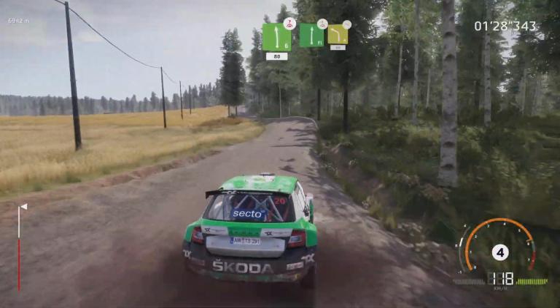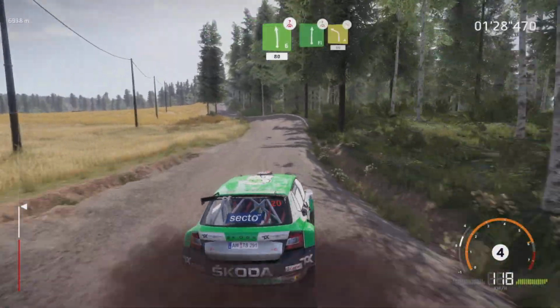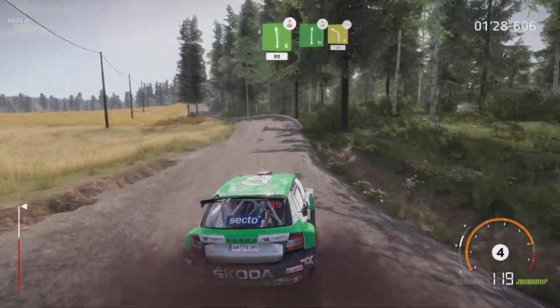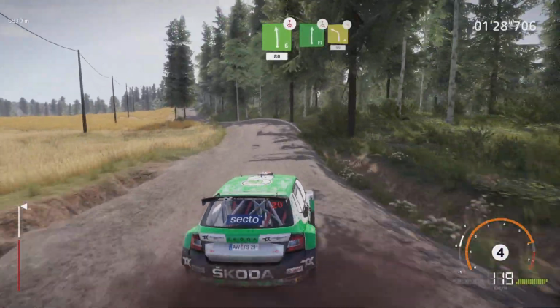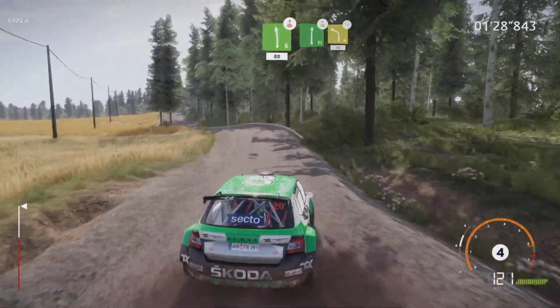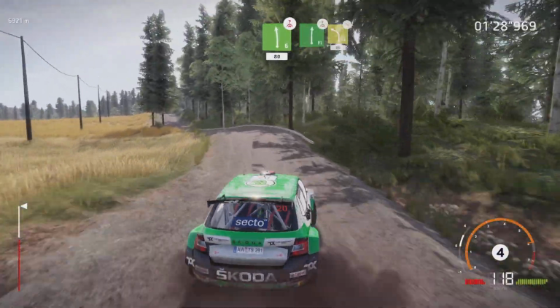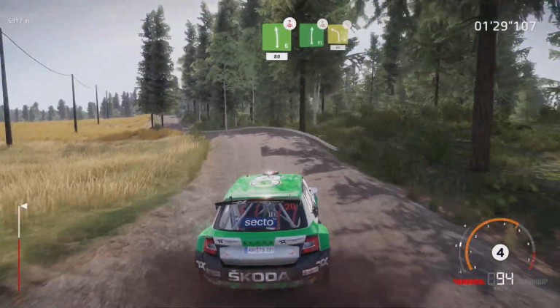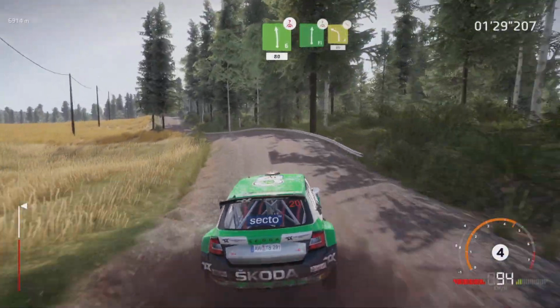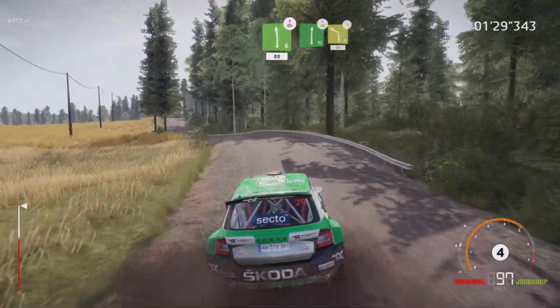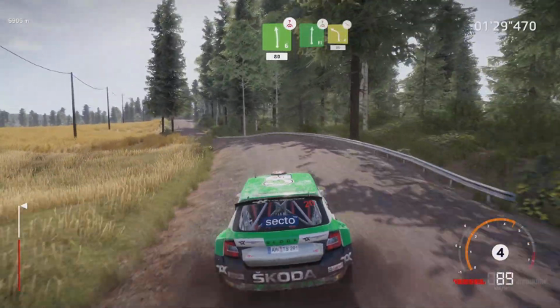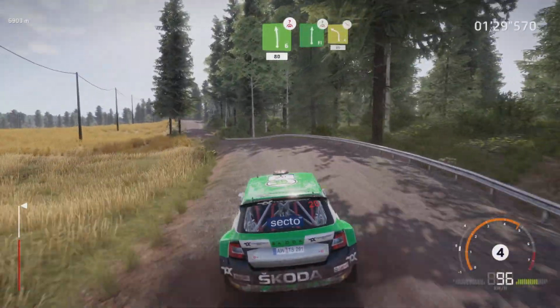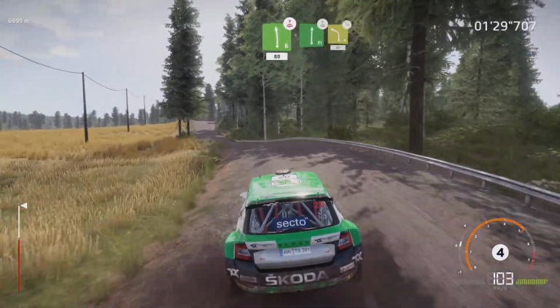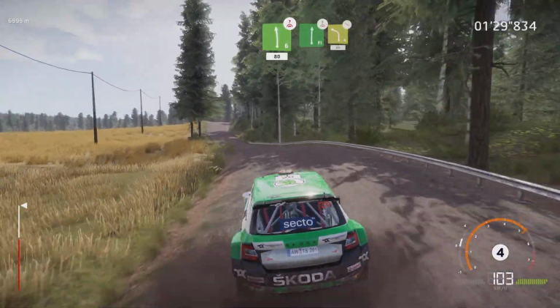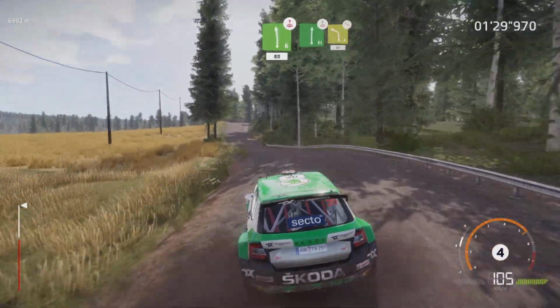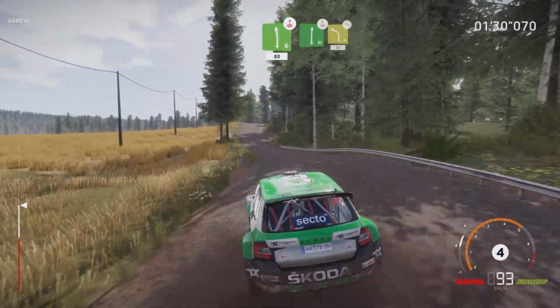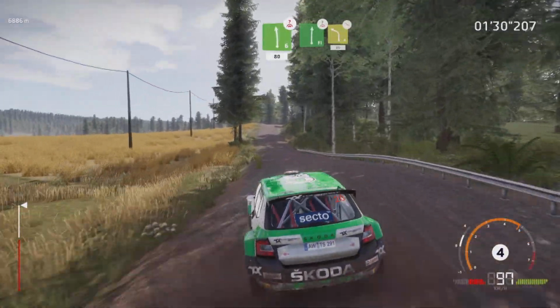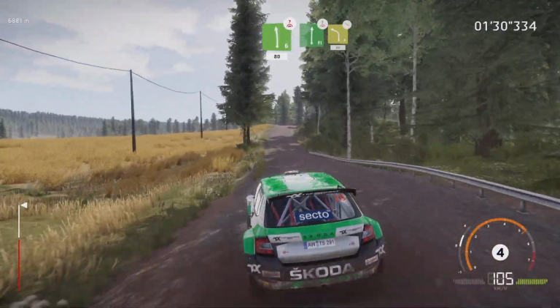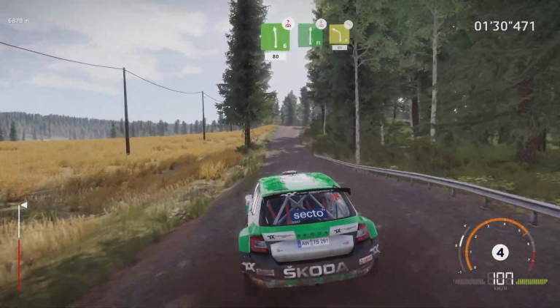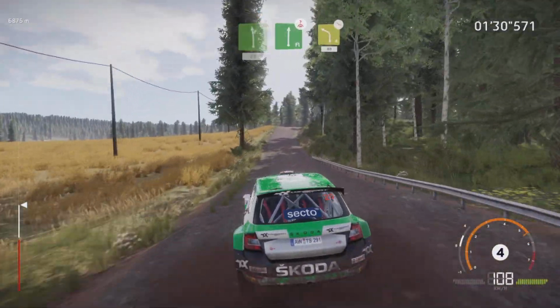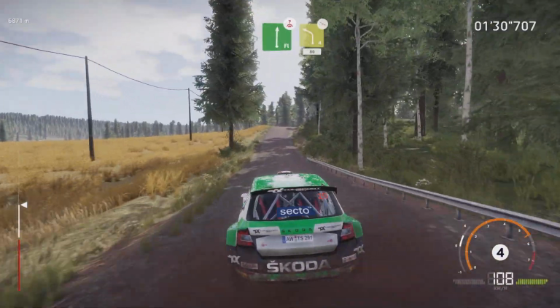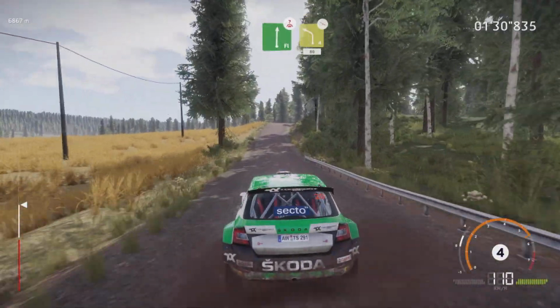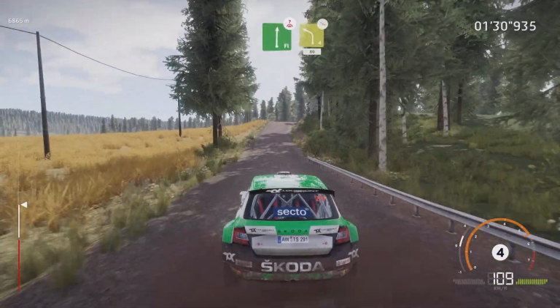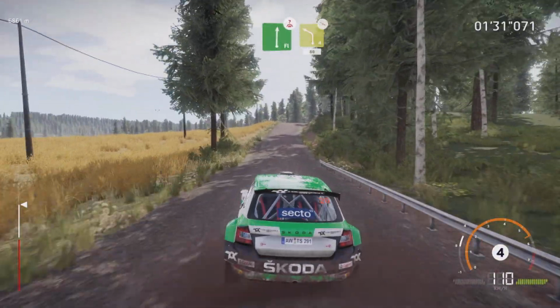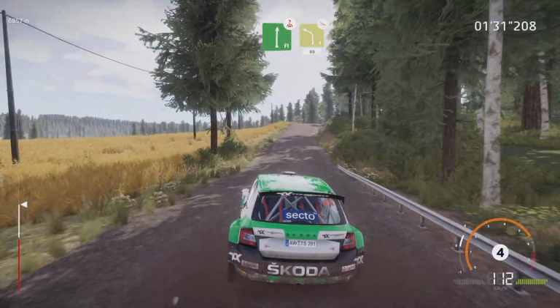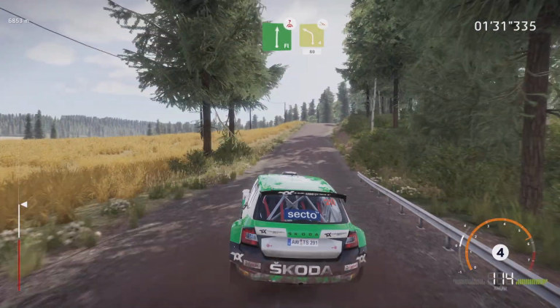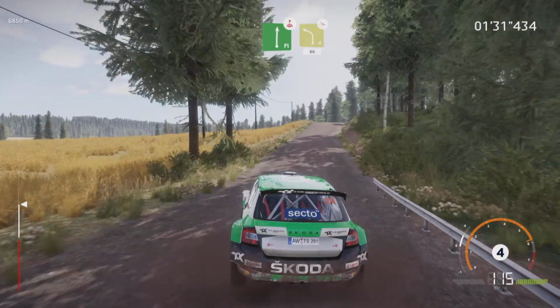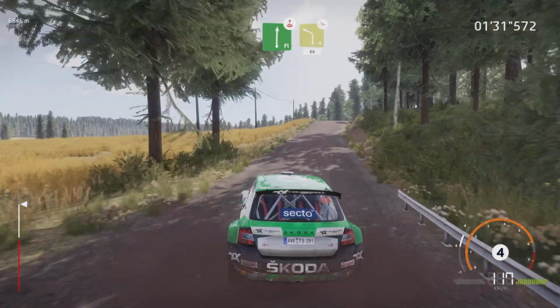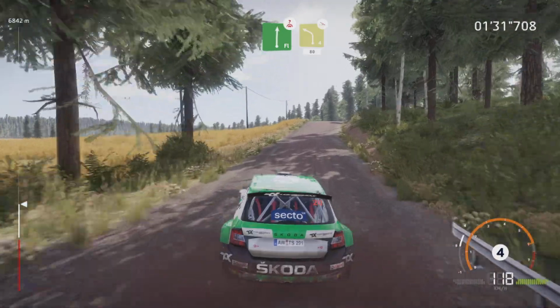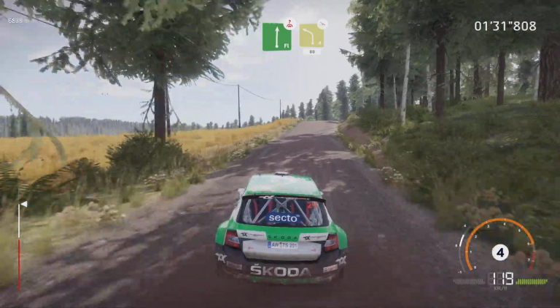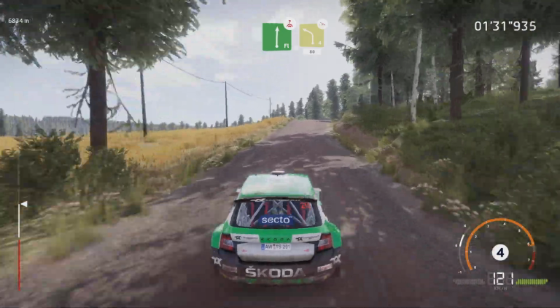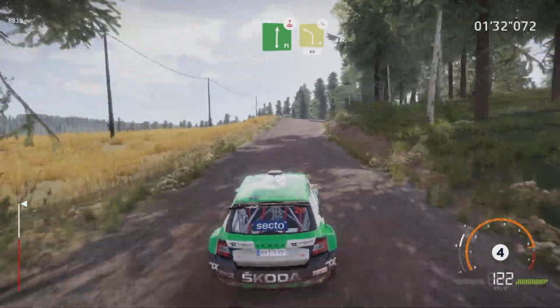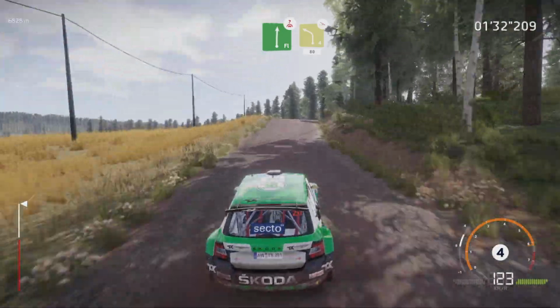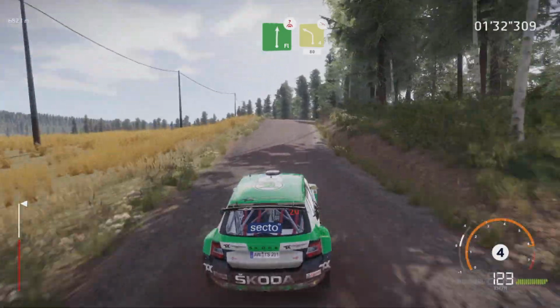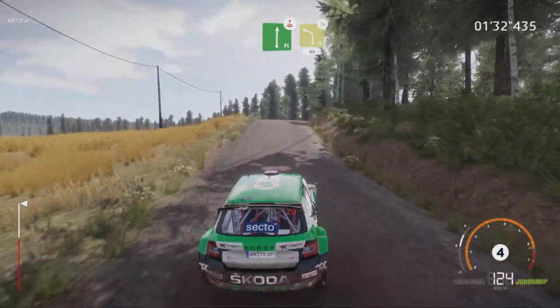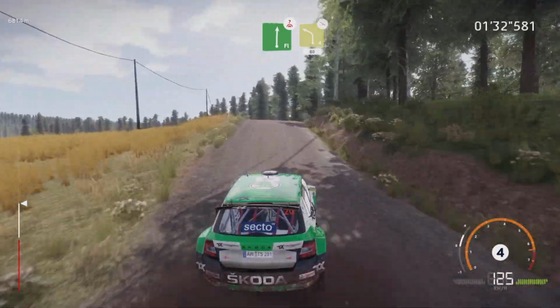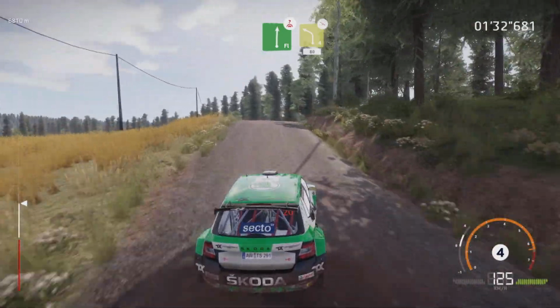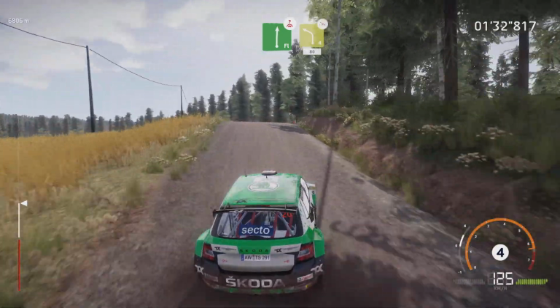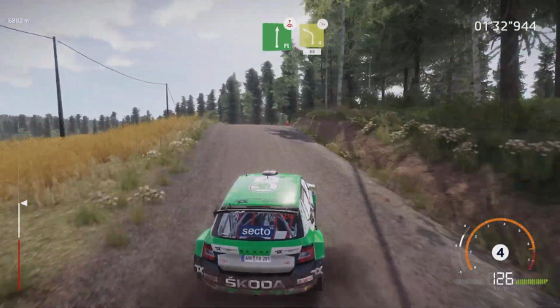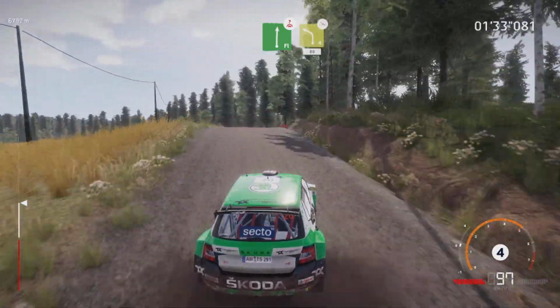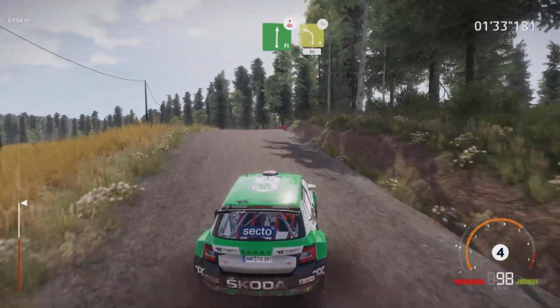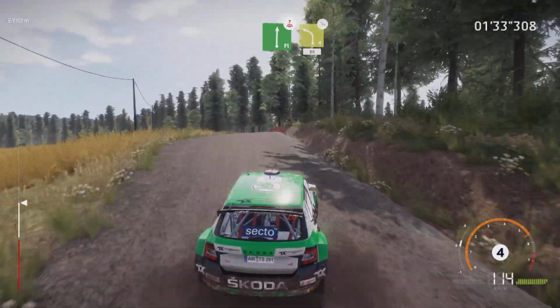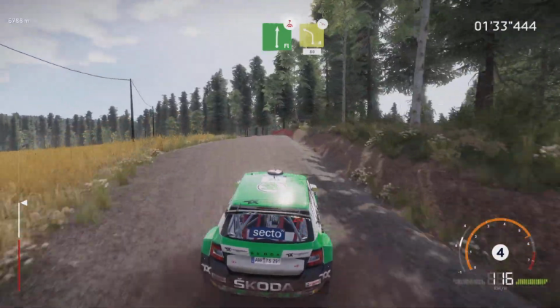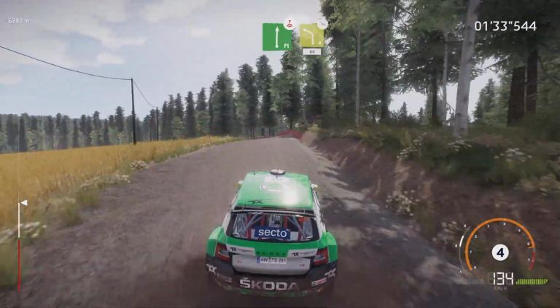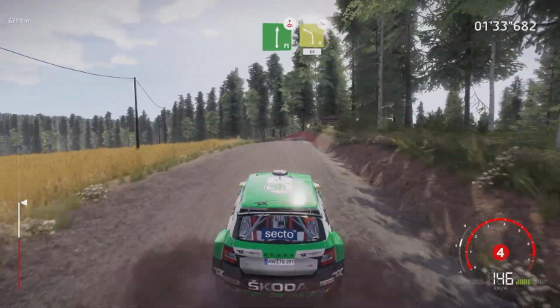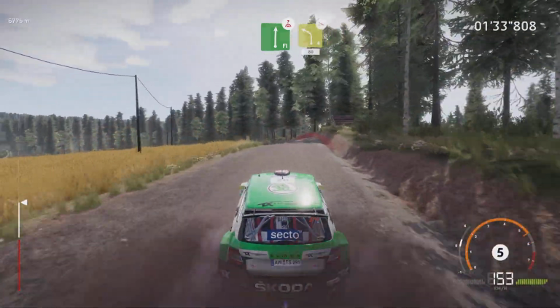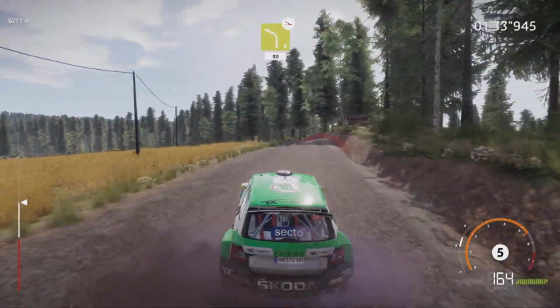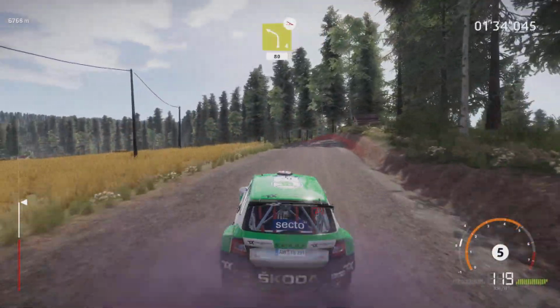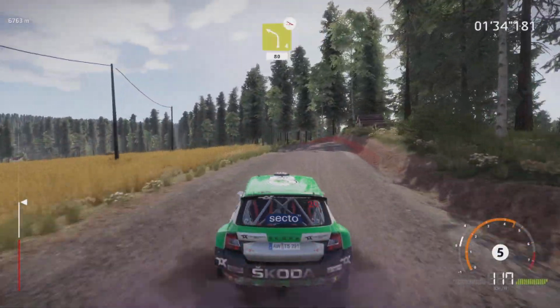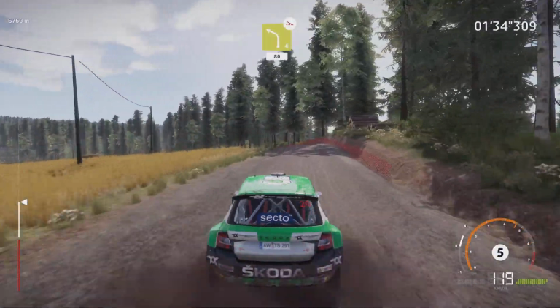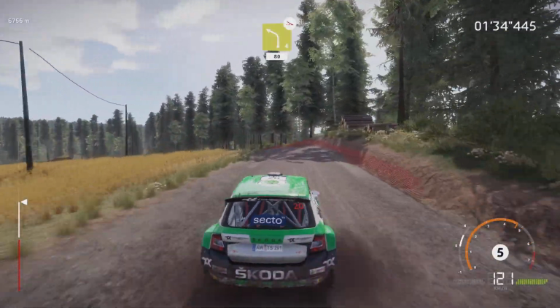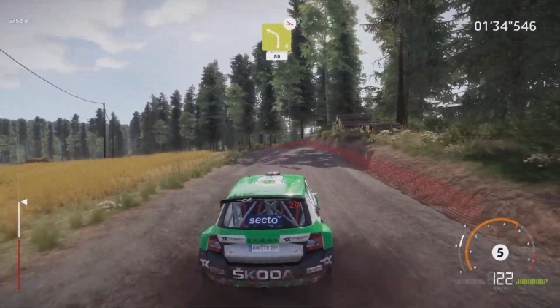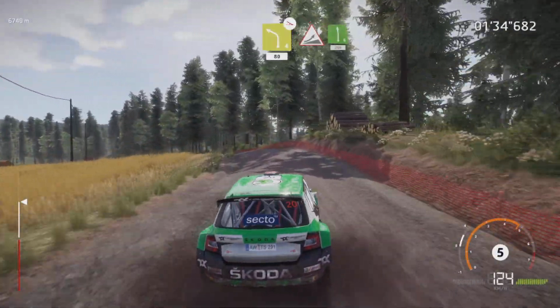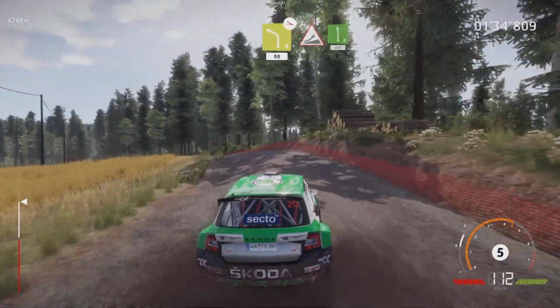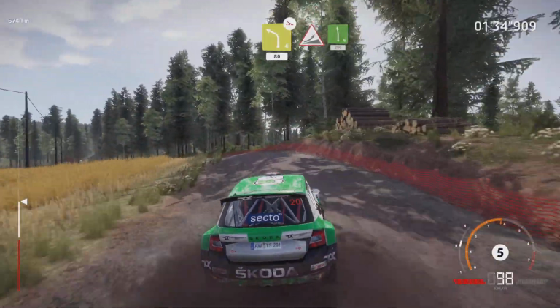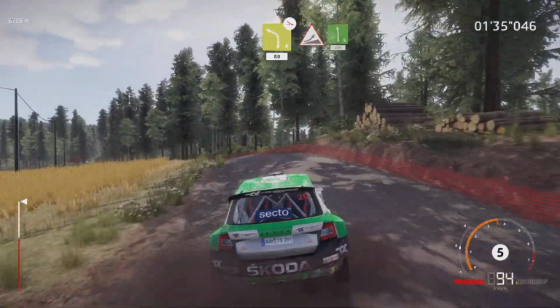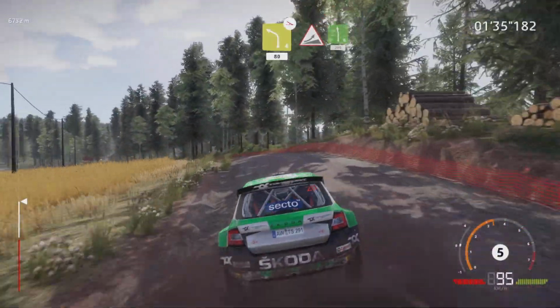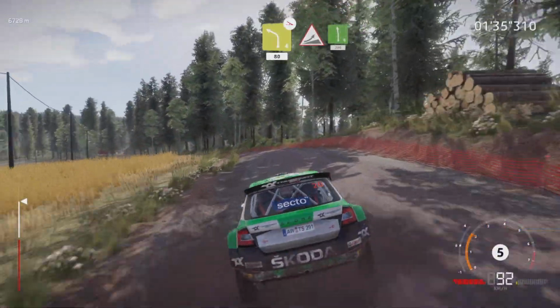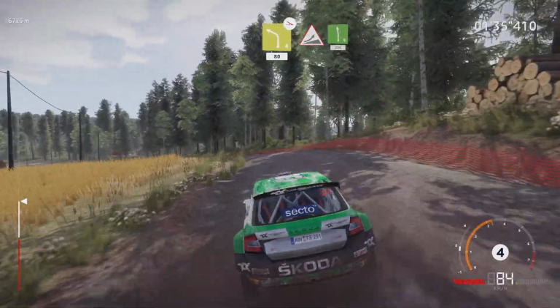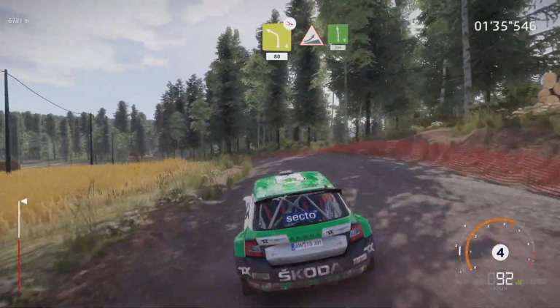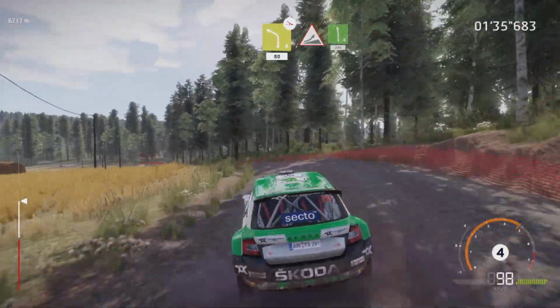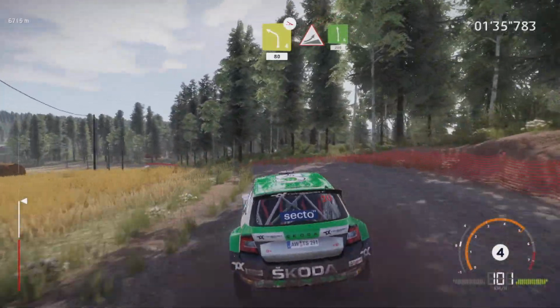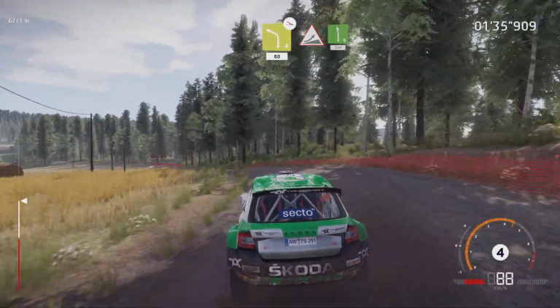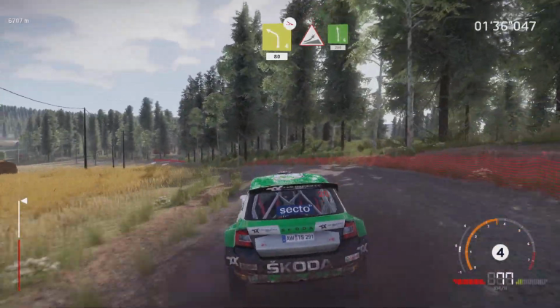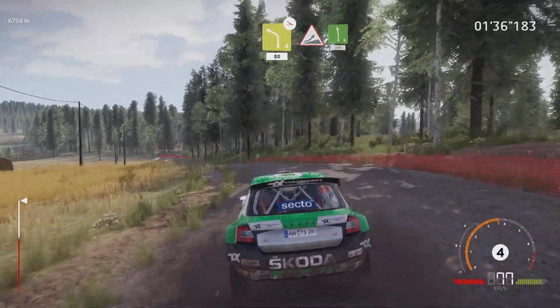Flat right, over crest, keep right, and left 4, off camber, keep in, 80. Jump, into left 6, 200.